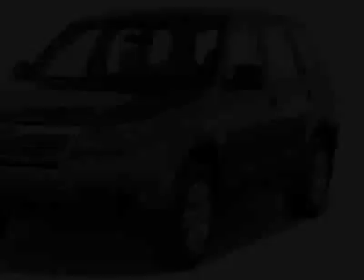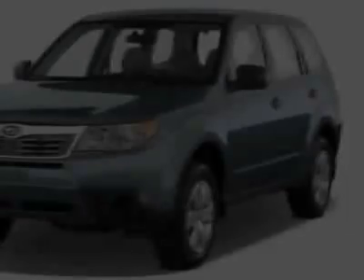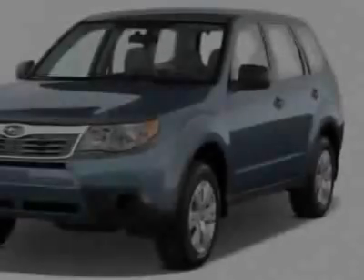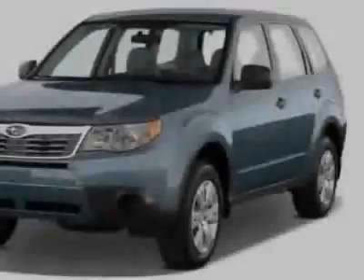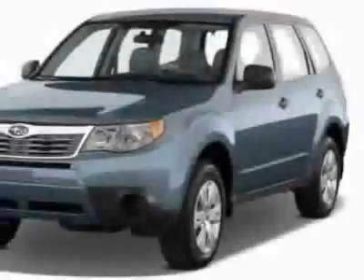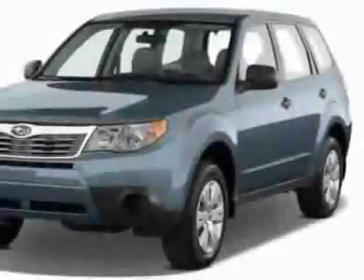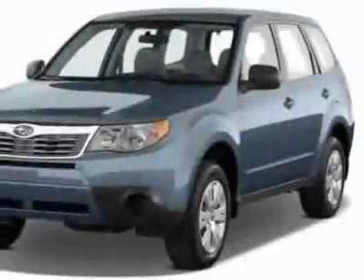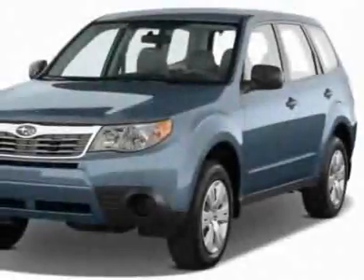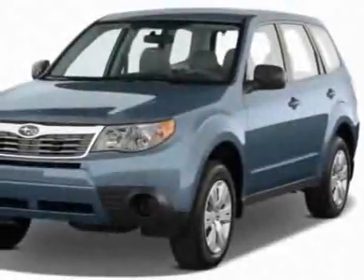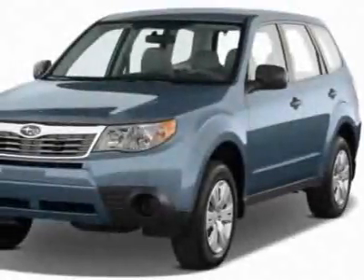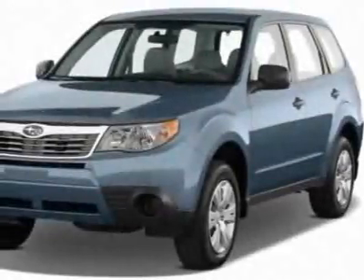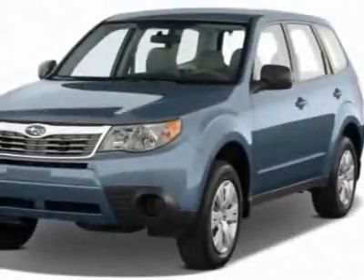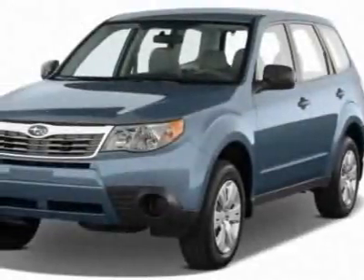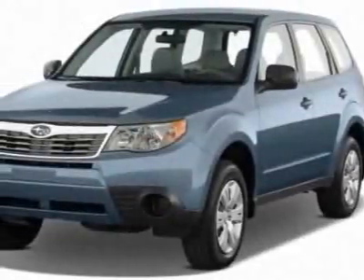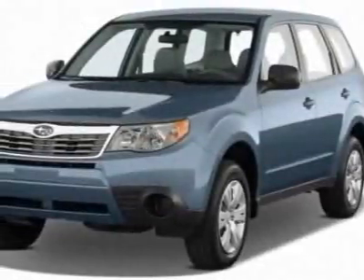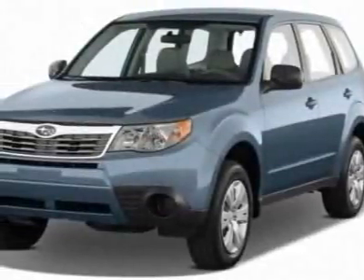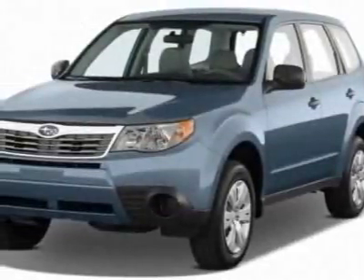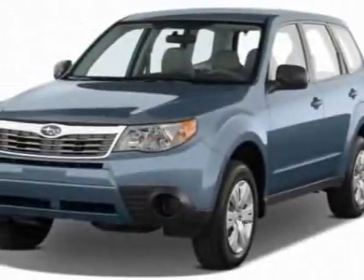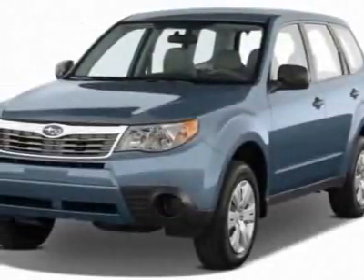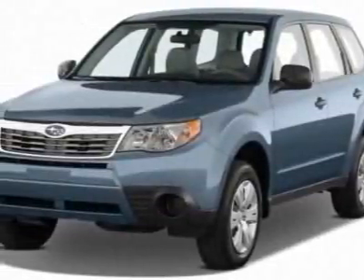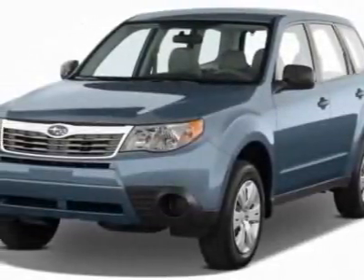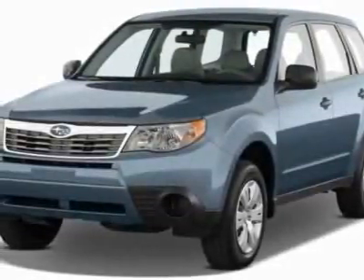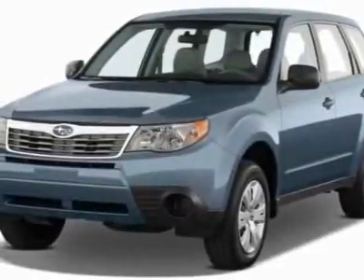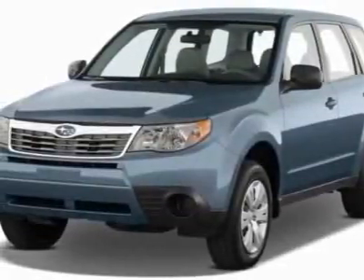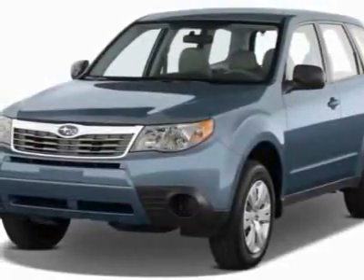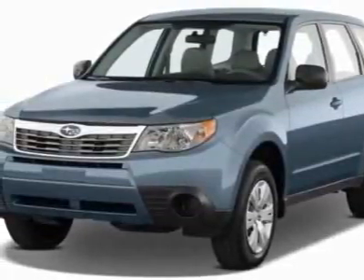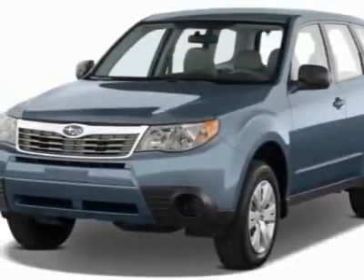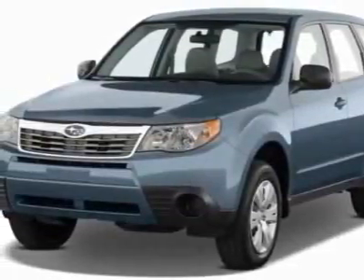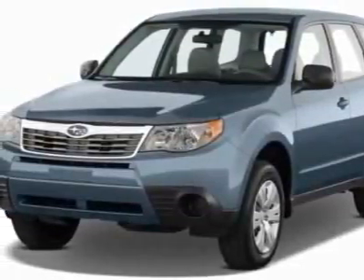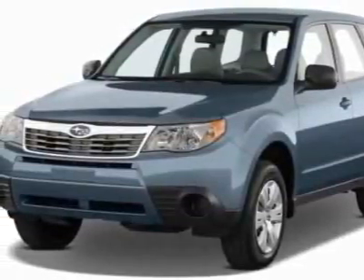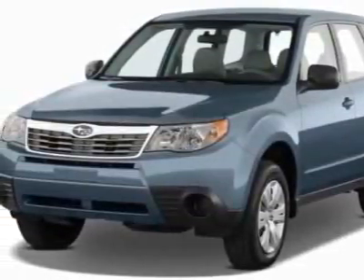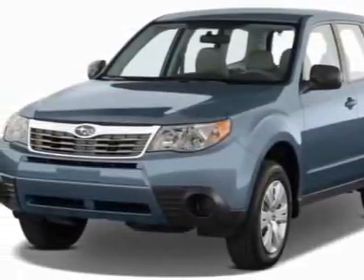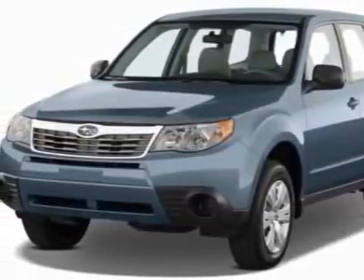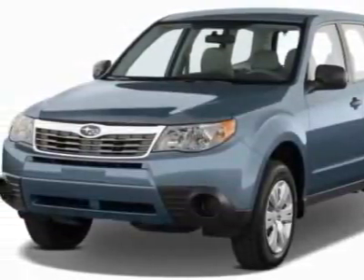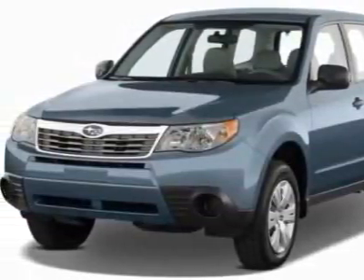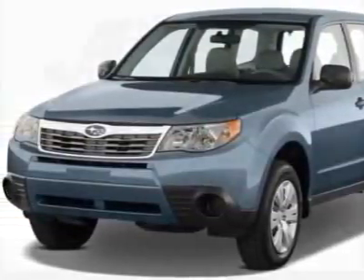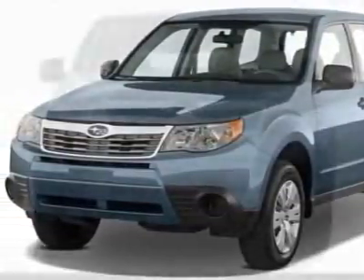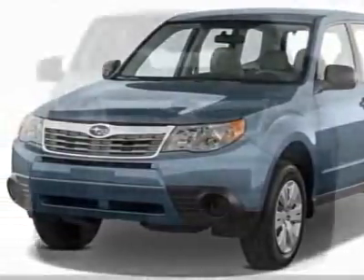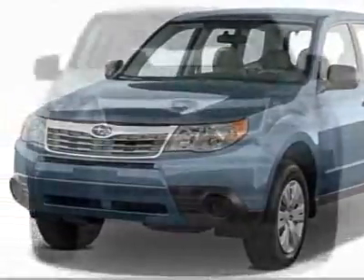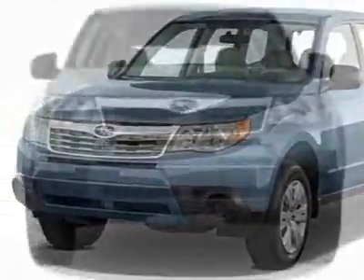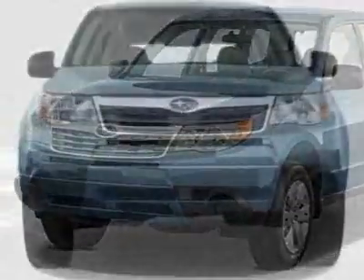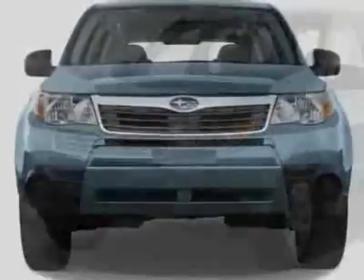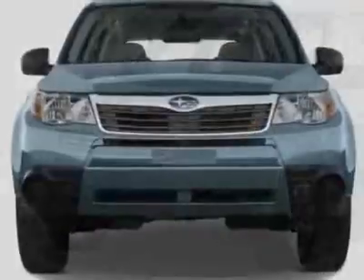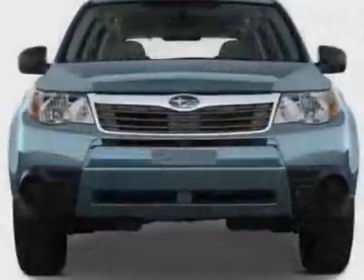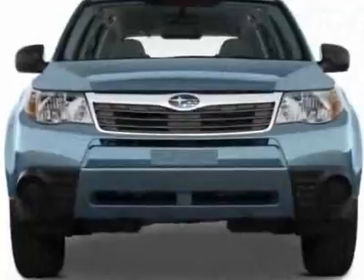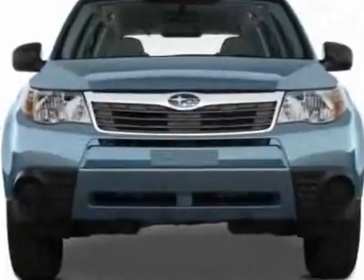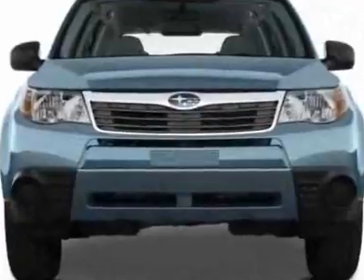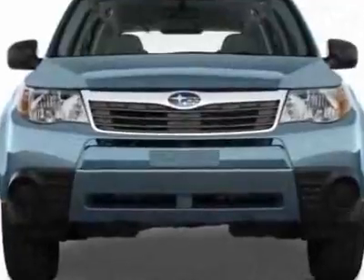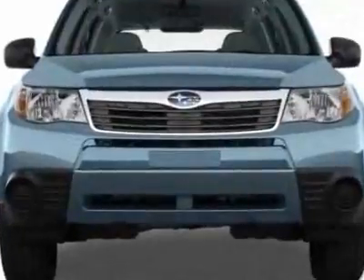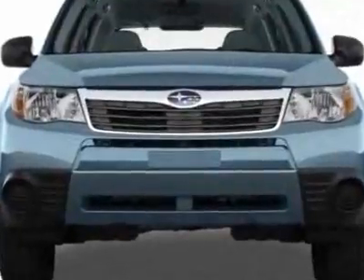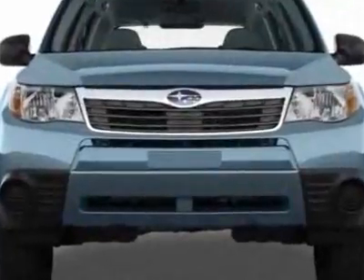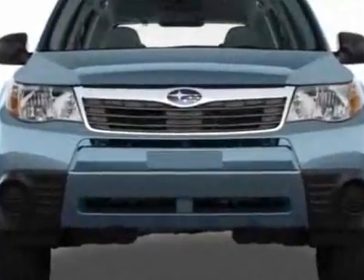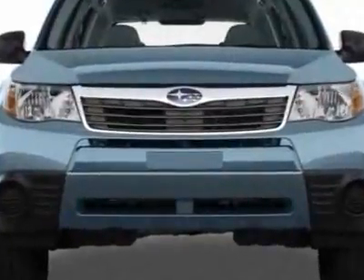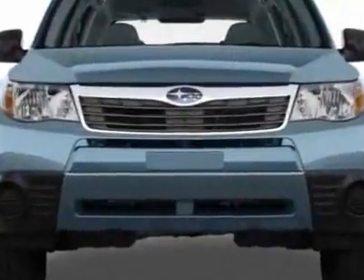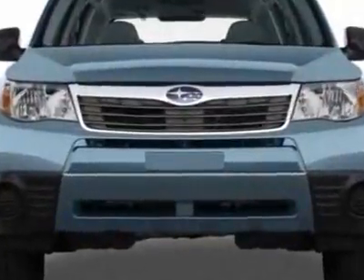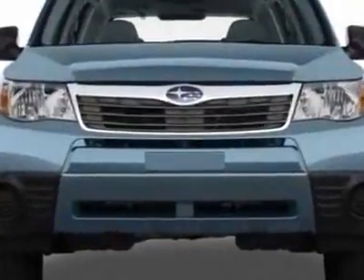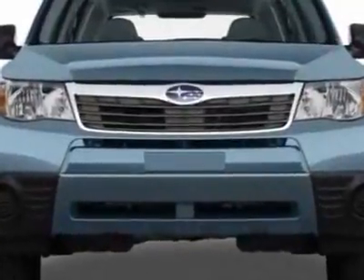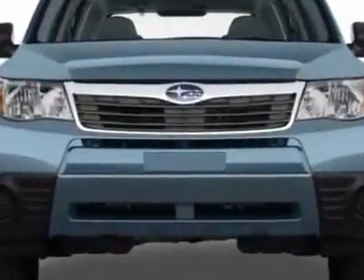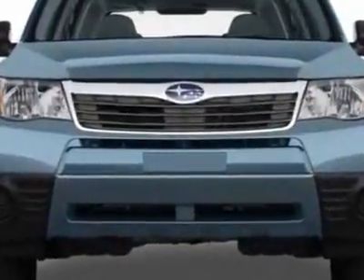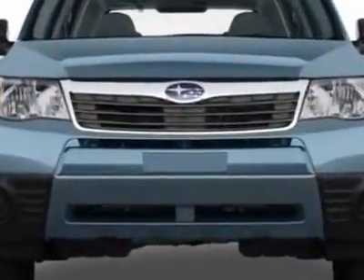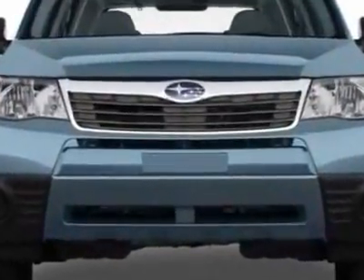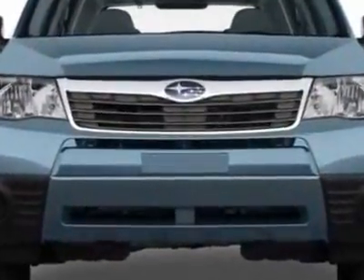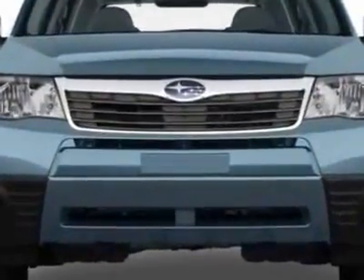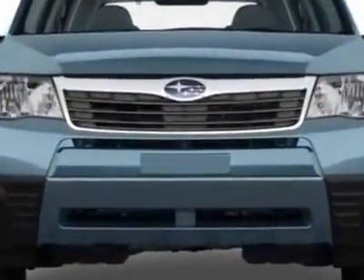Look at this new 2012 Subaru Forester. For your protection, this vehicle has a full factory warranty.